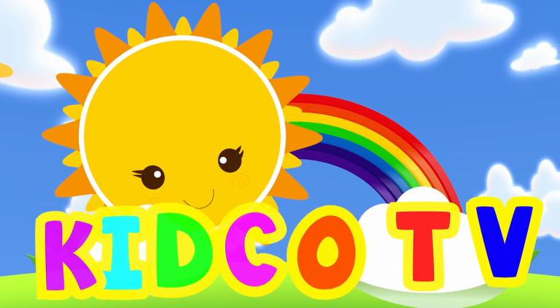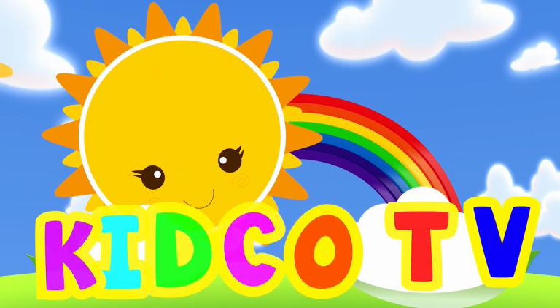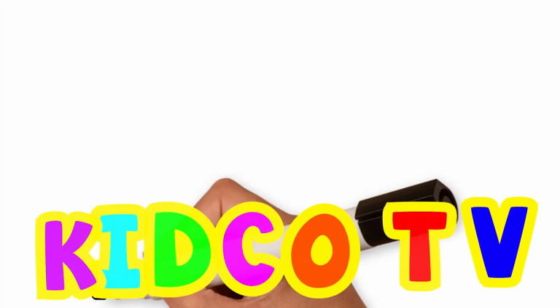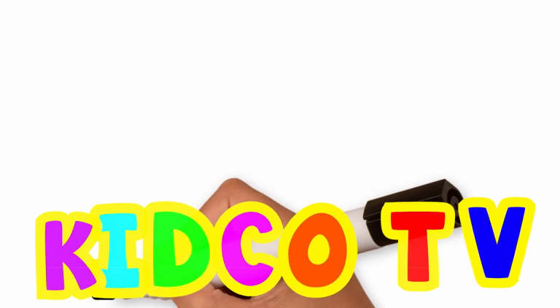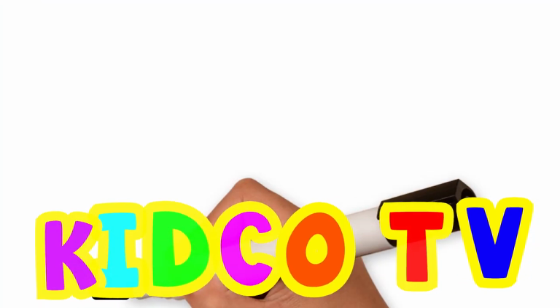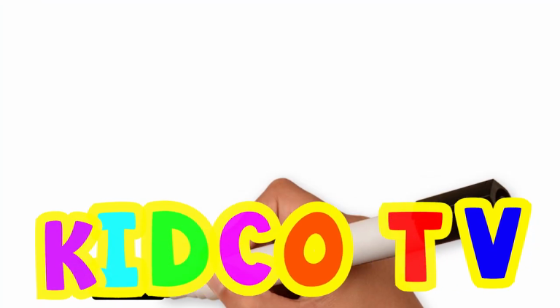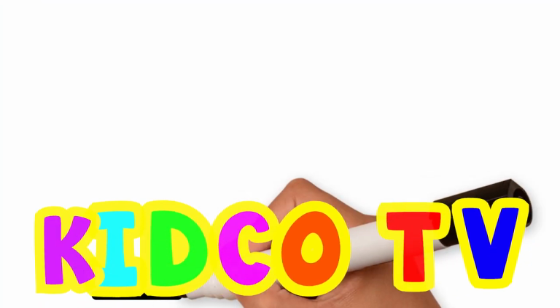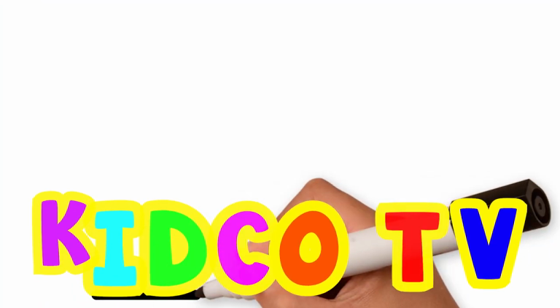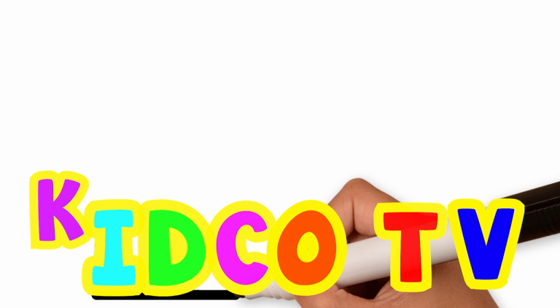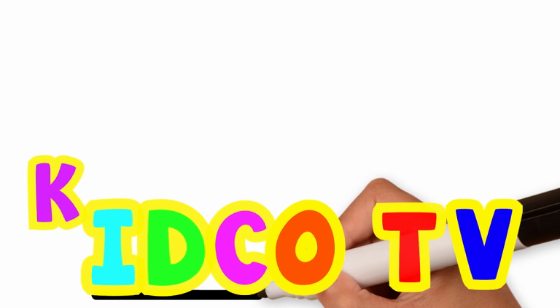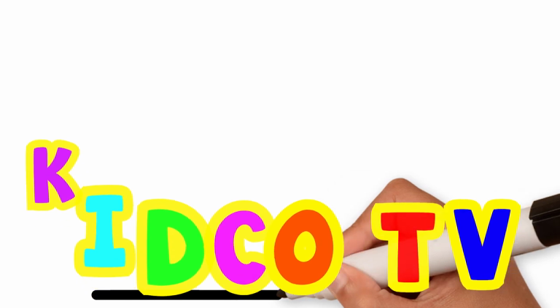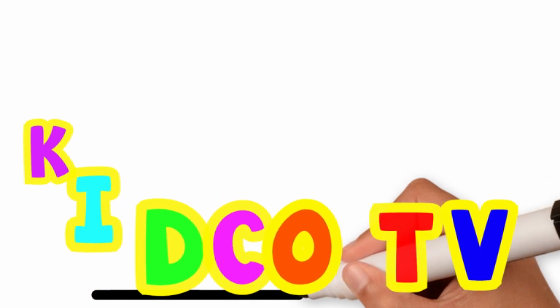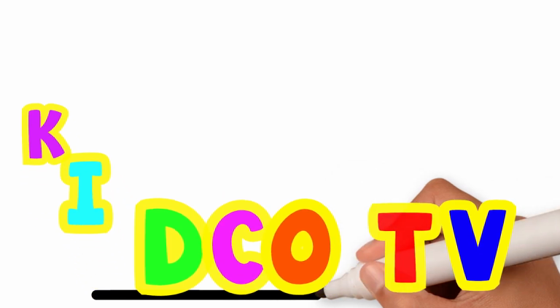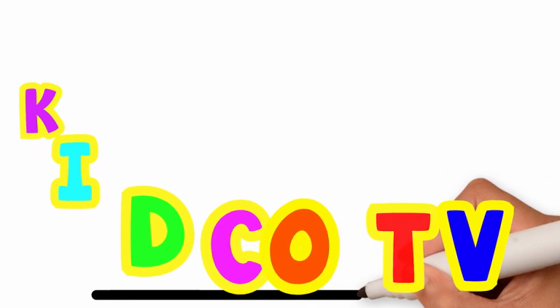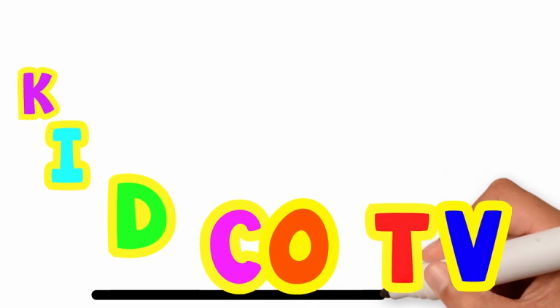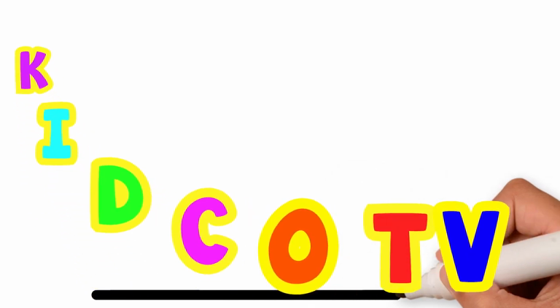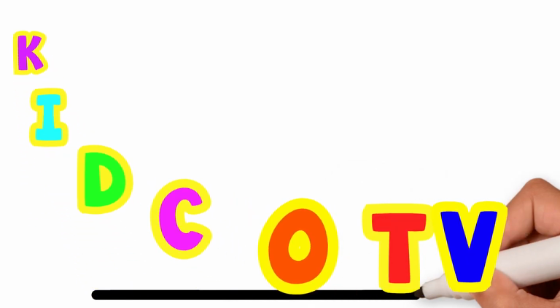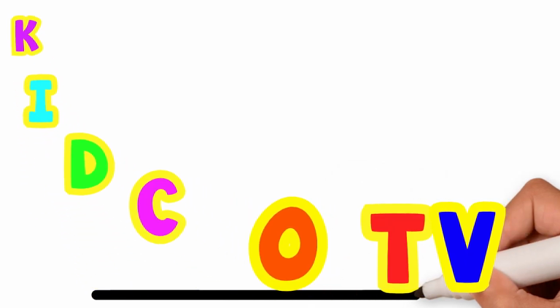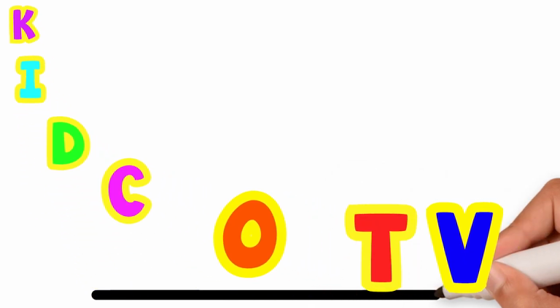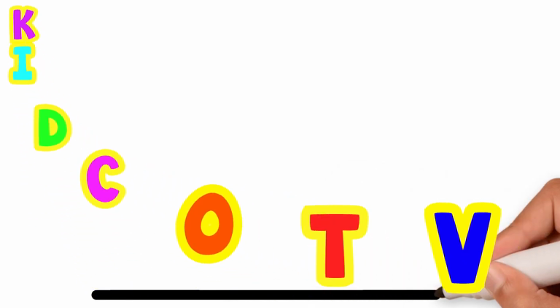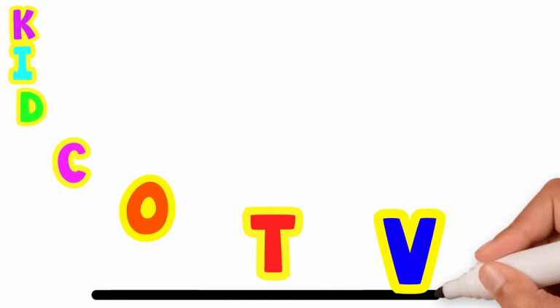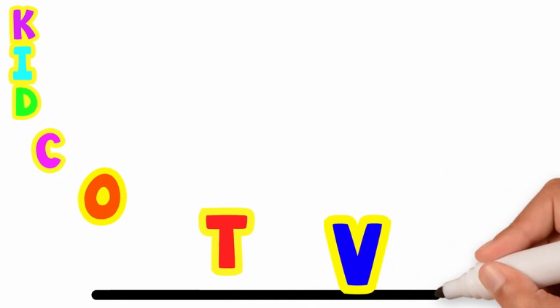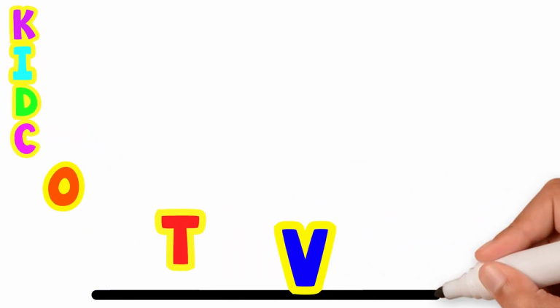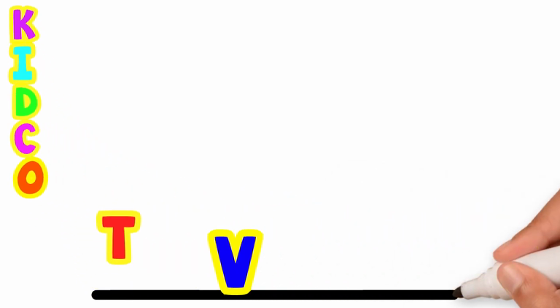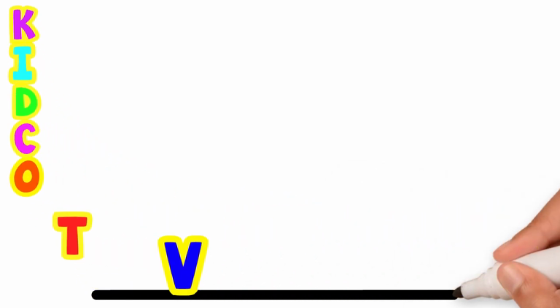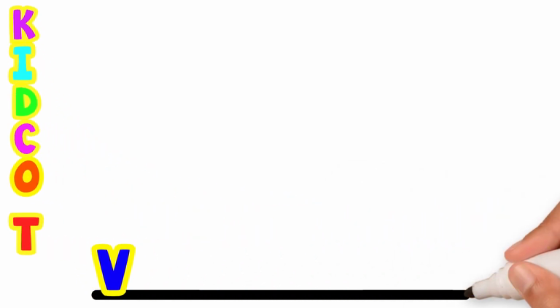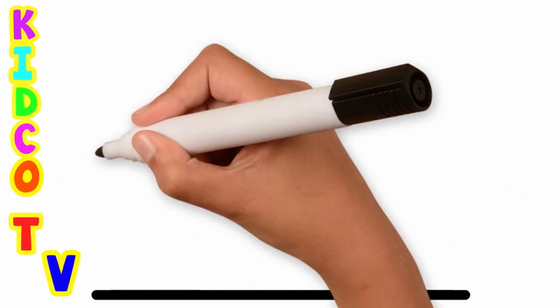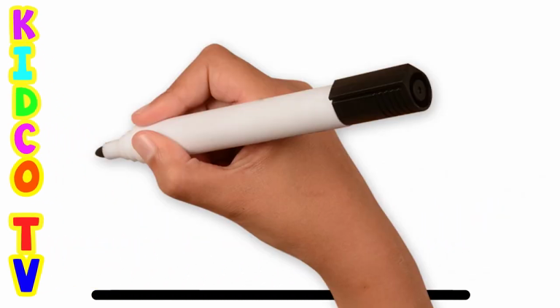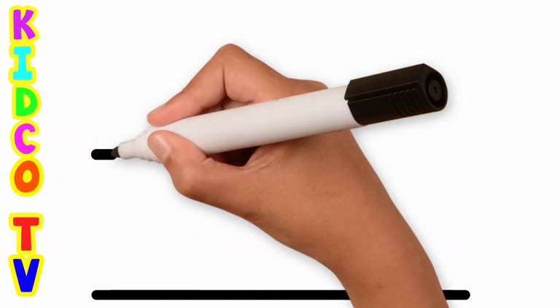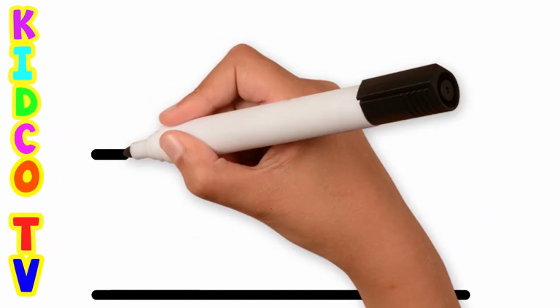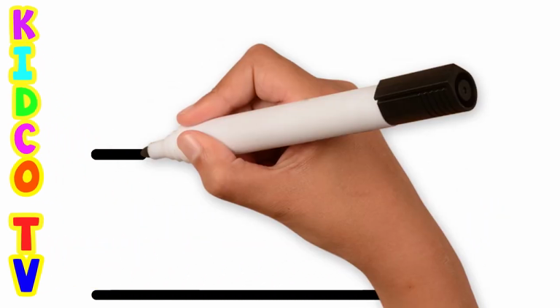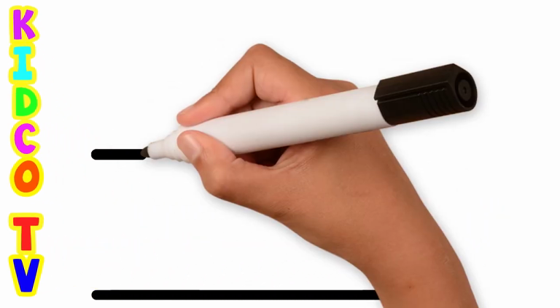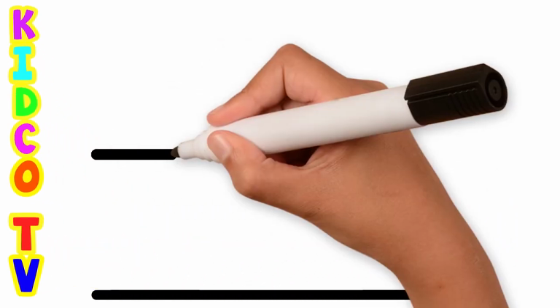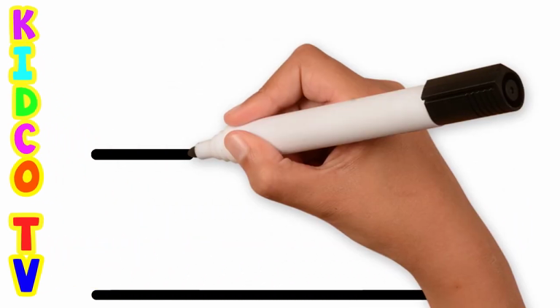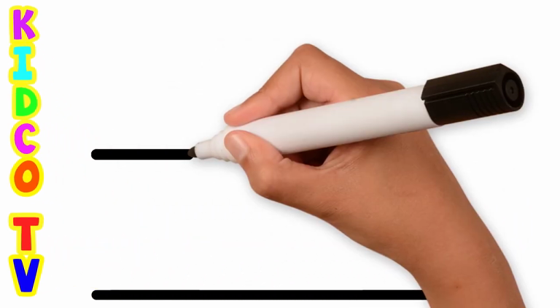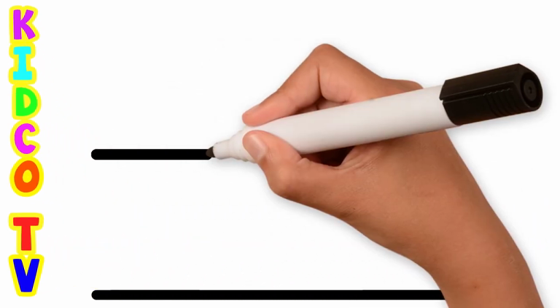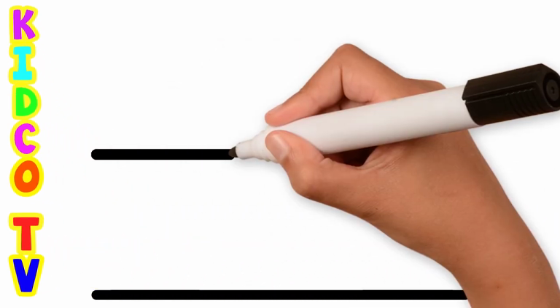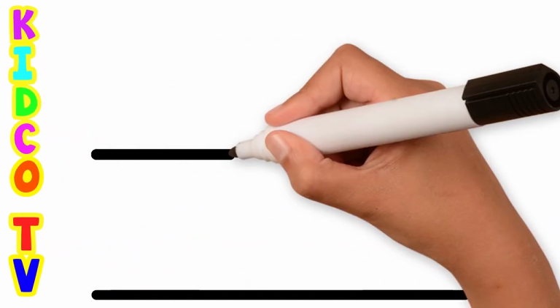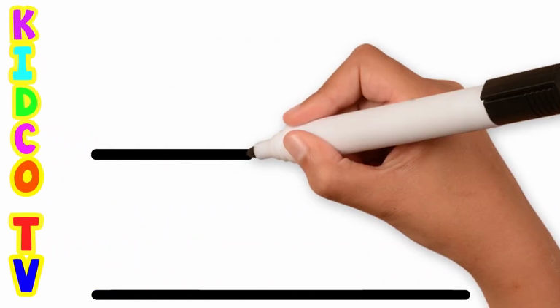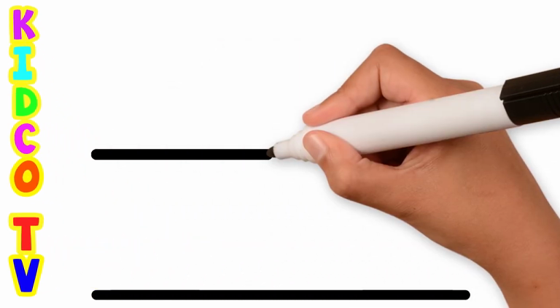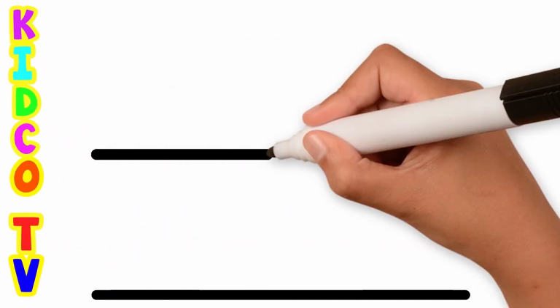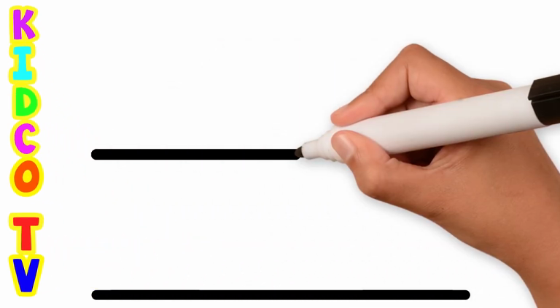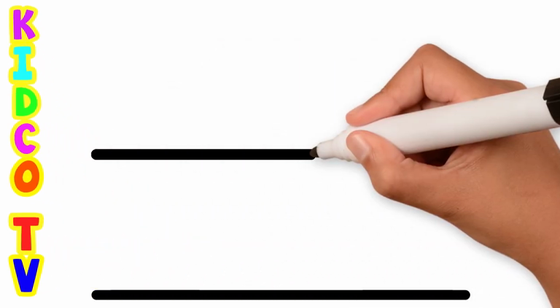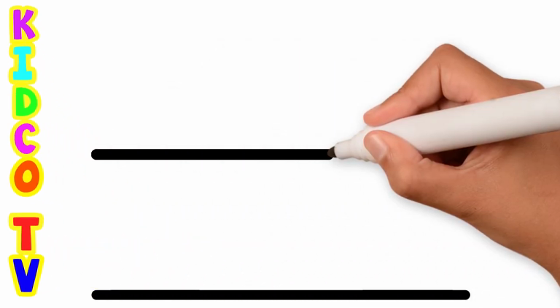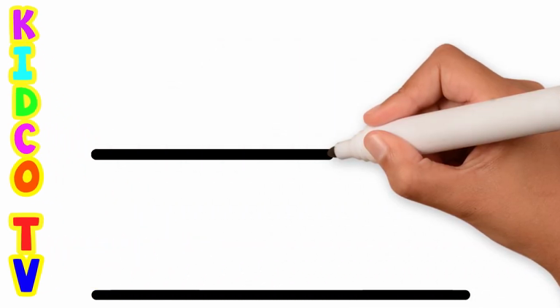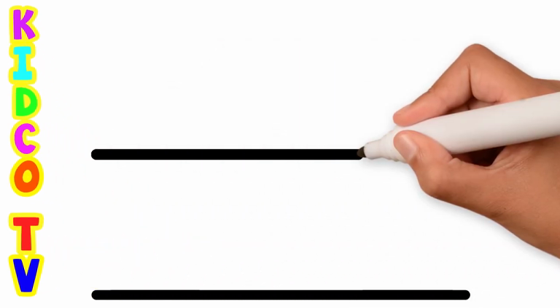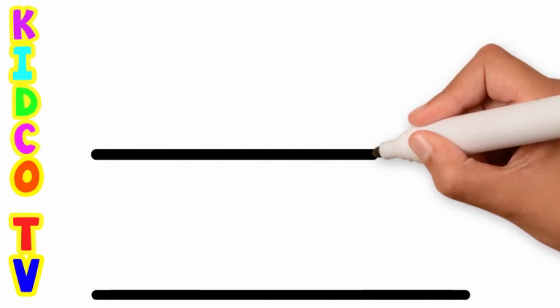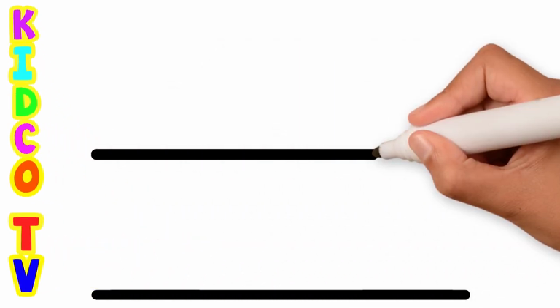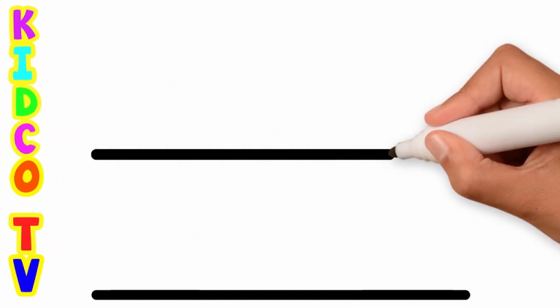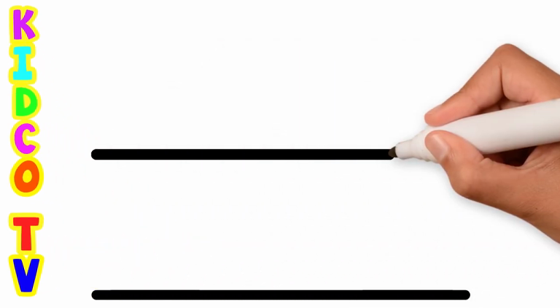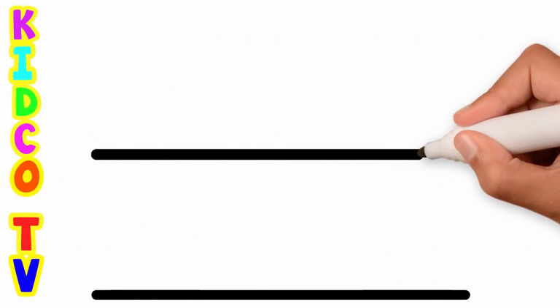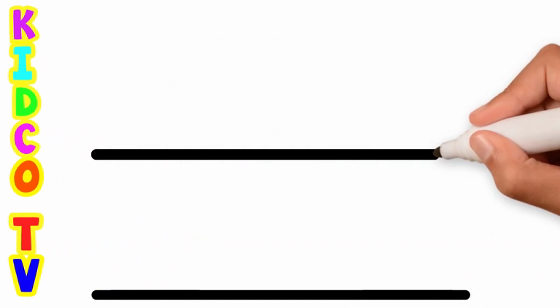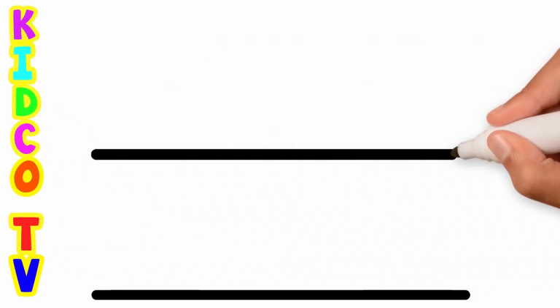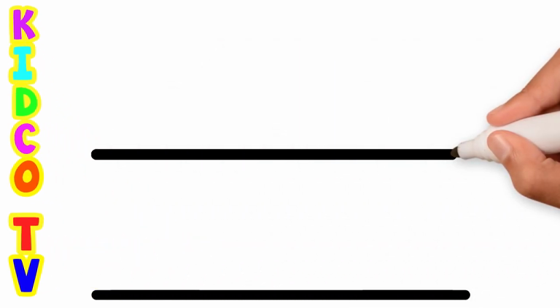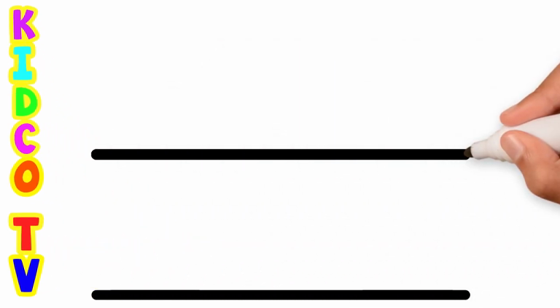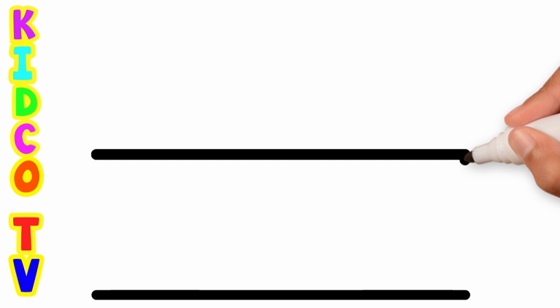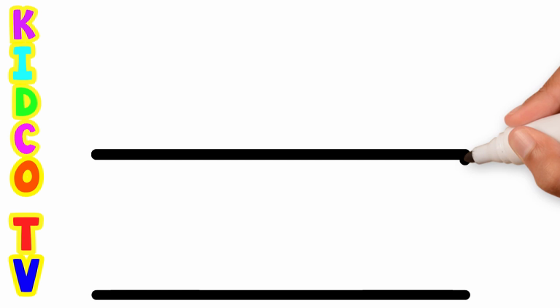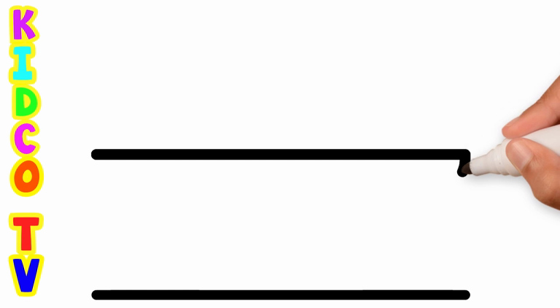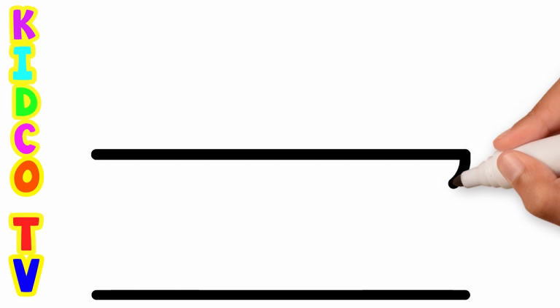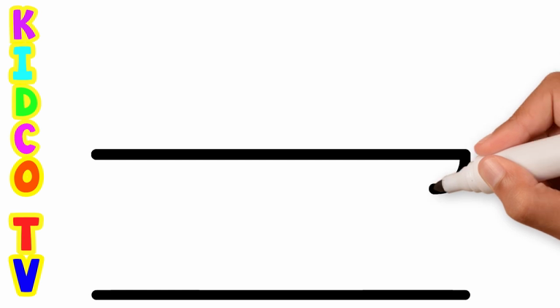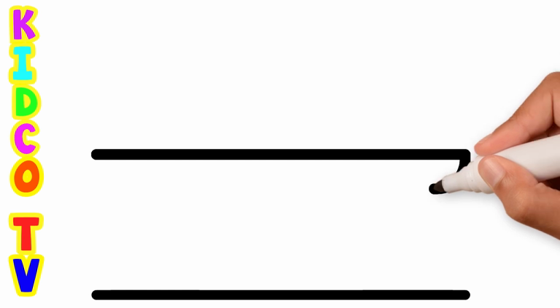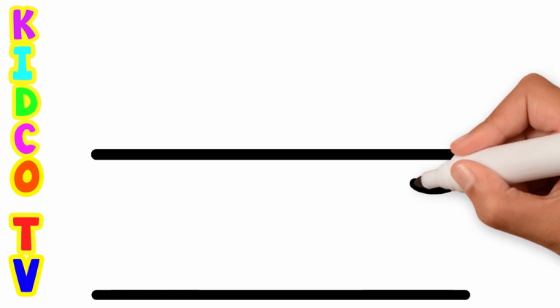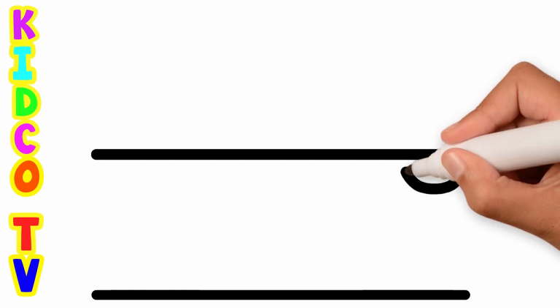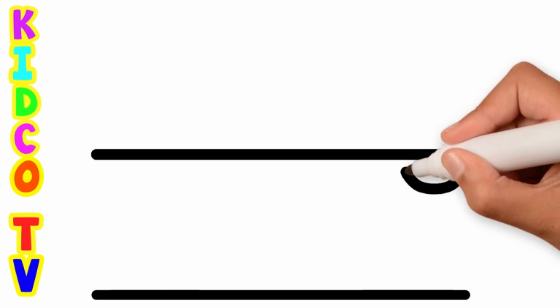Hello friends, today we will draw a Circus Camp drawing with step by step in the easiest way to teach you. Let's start the drawing.